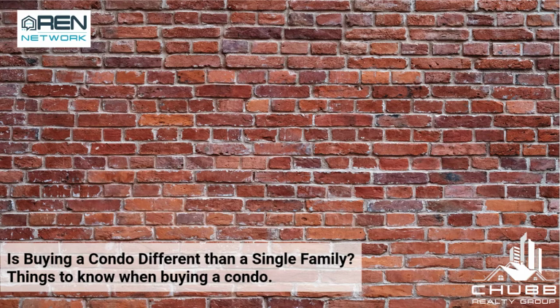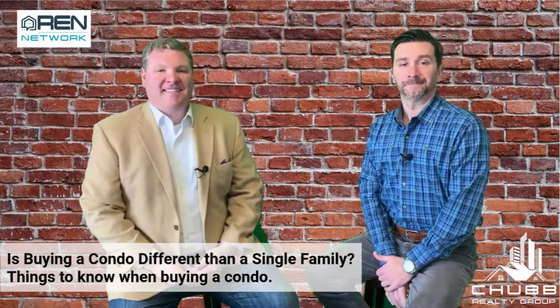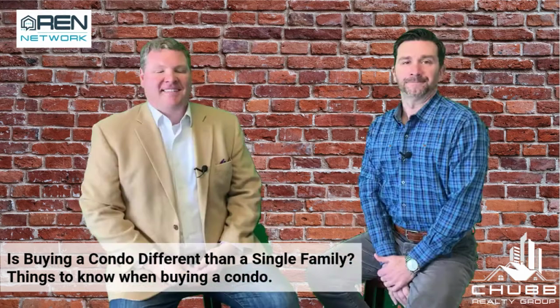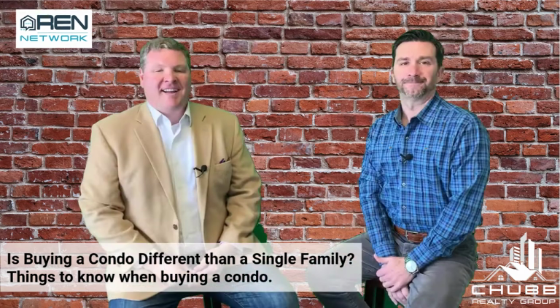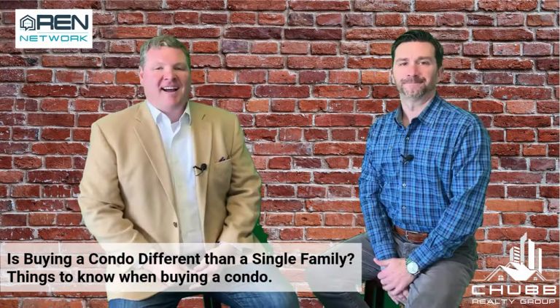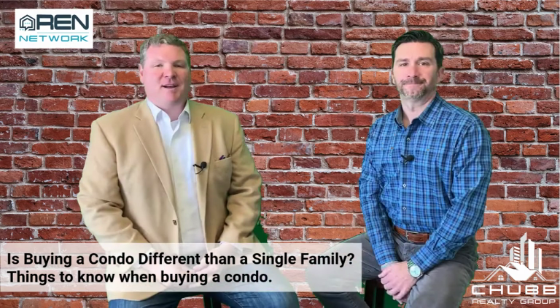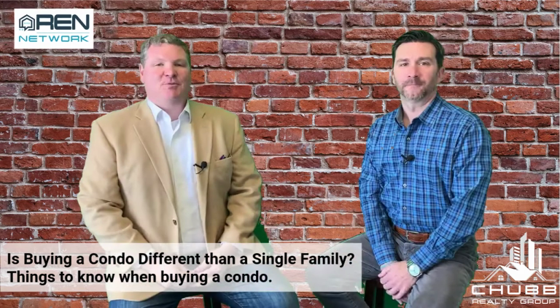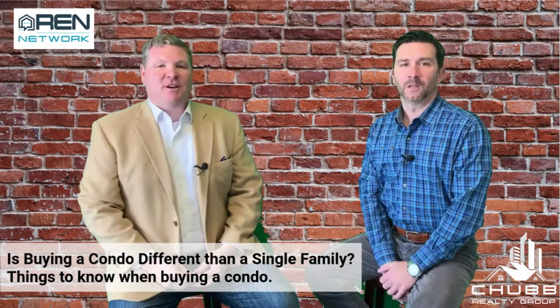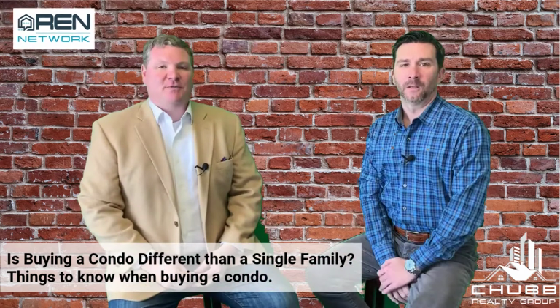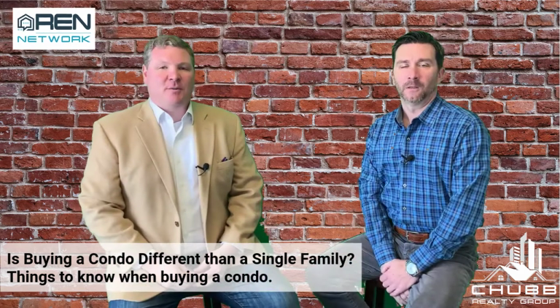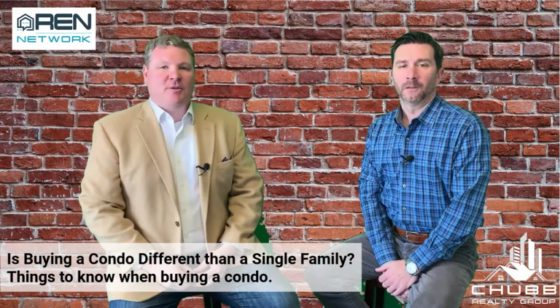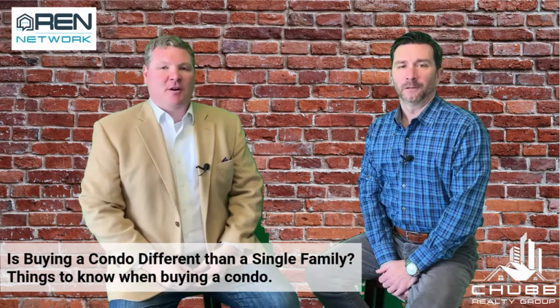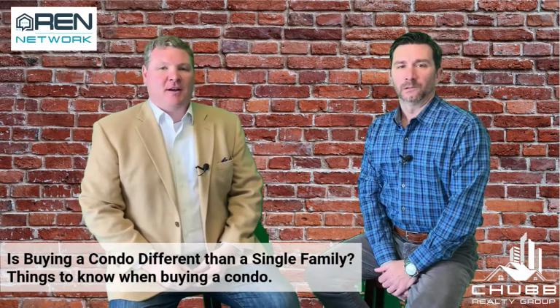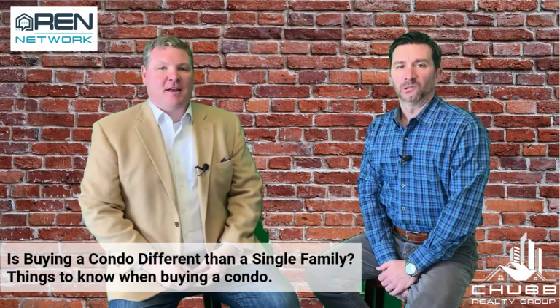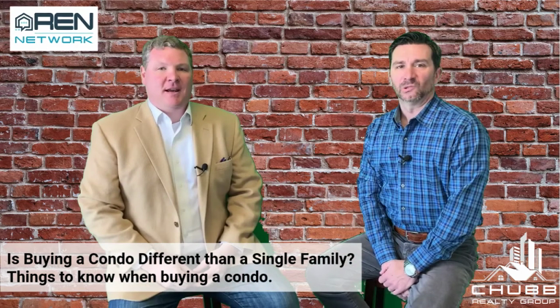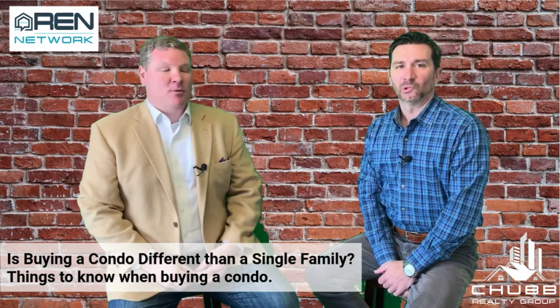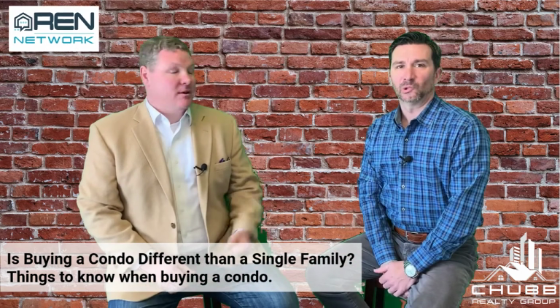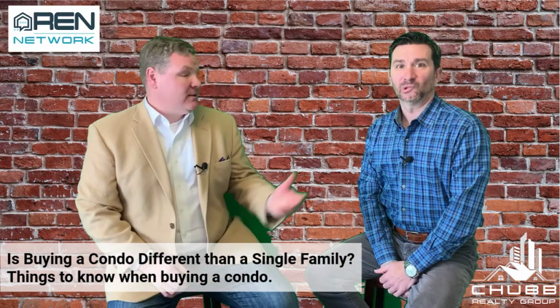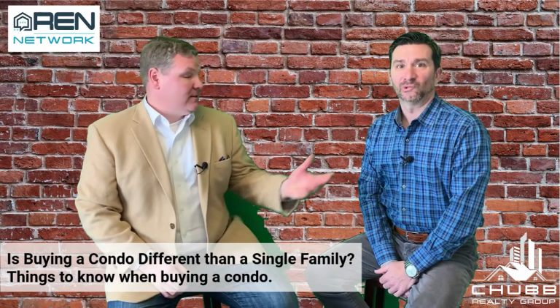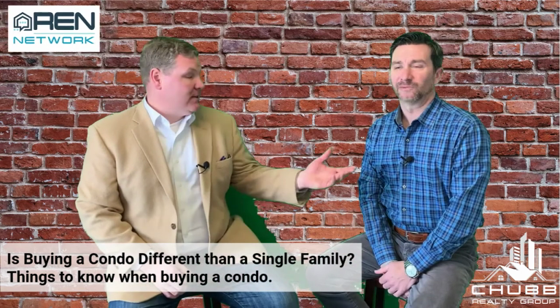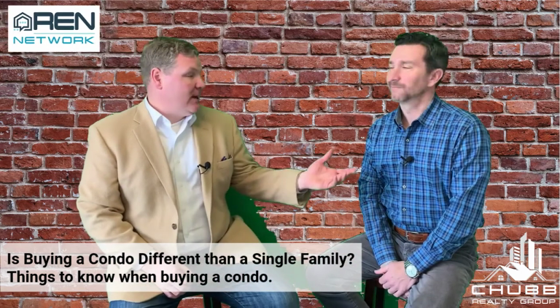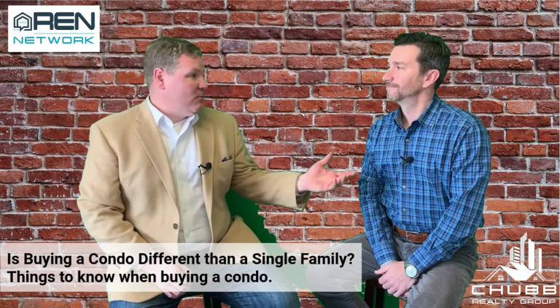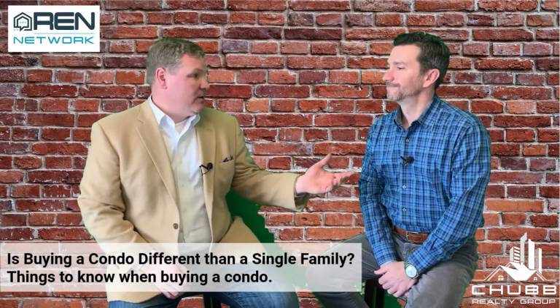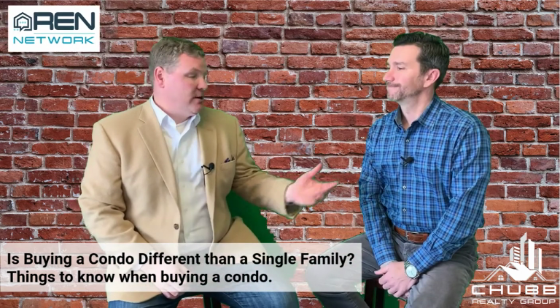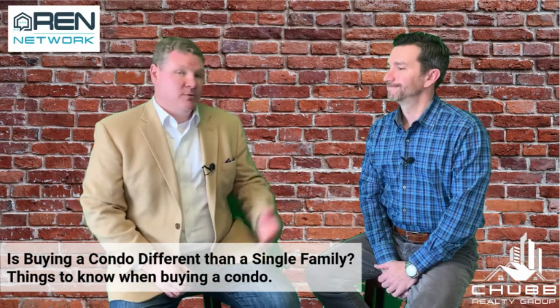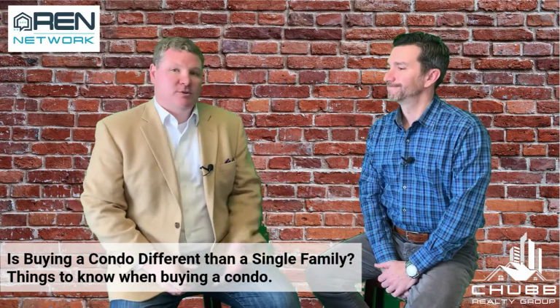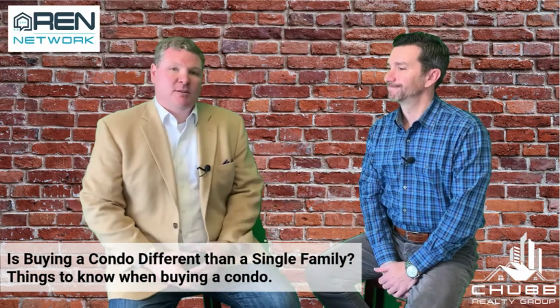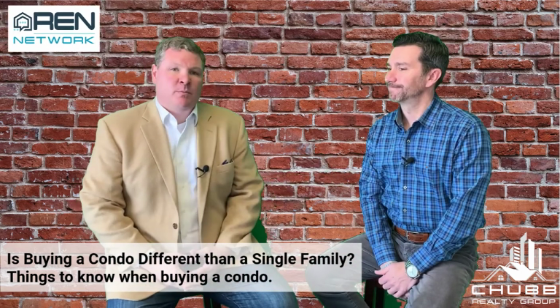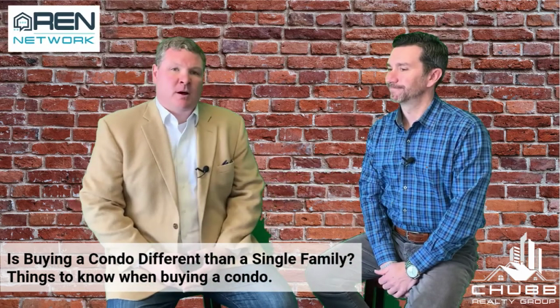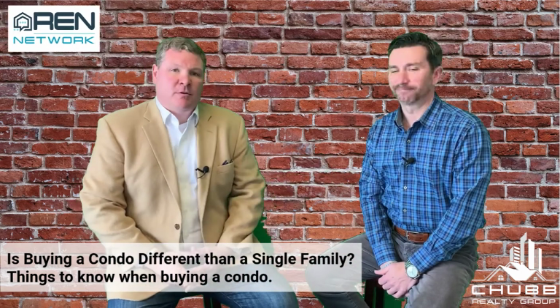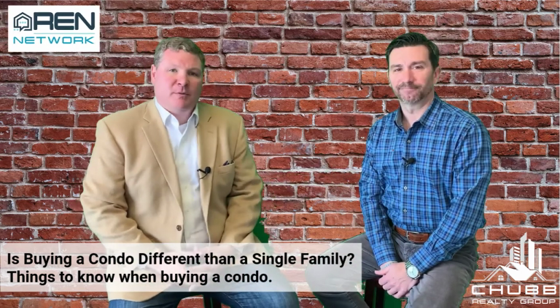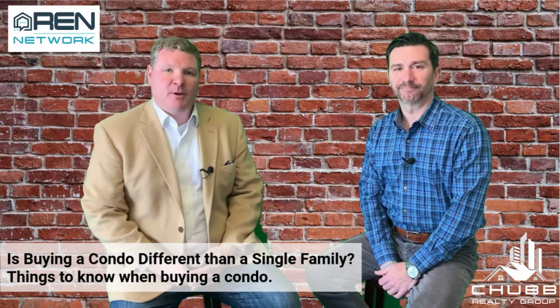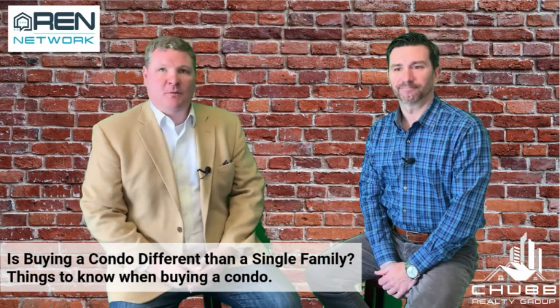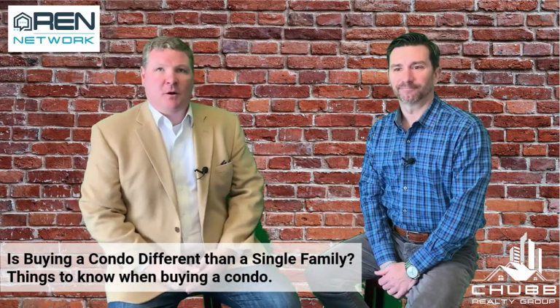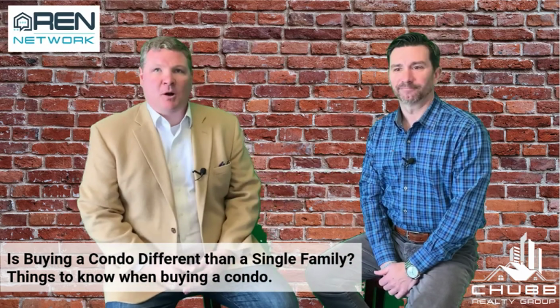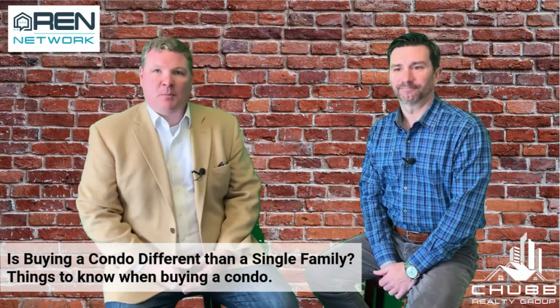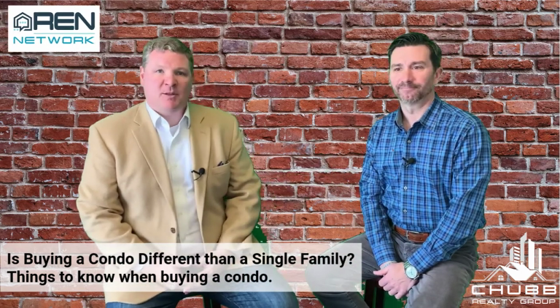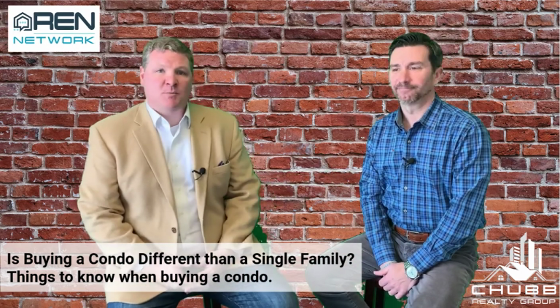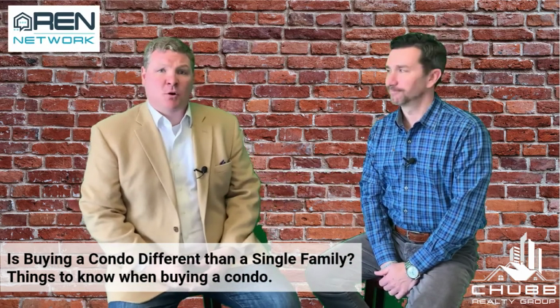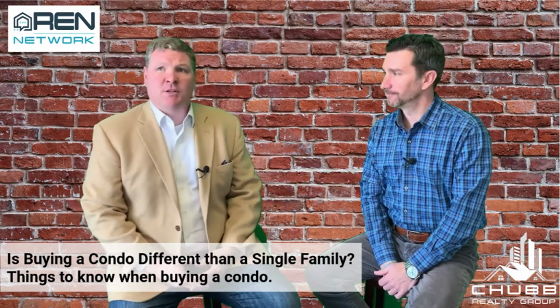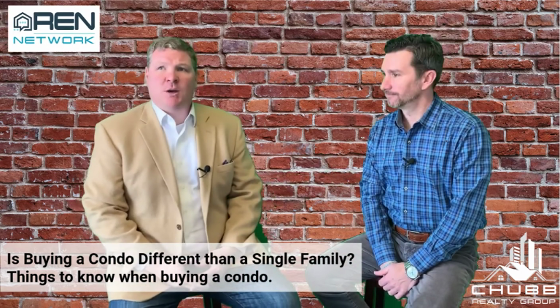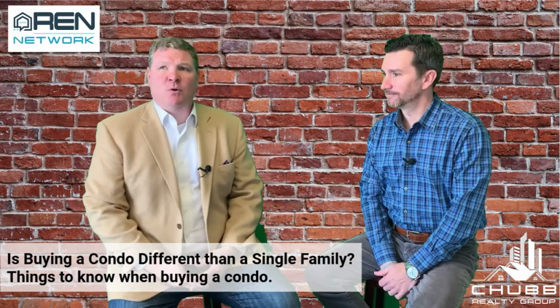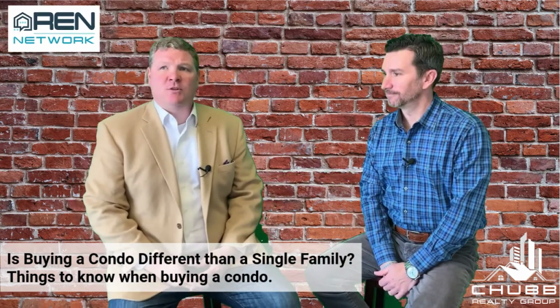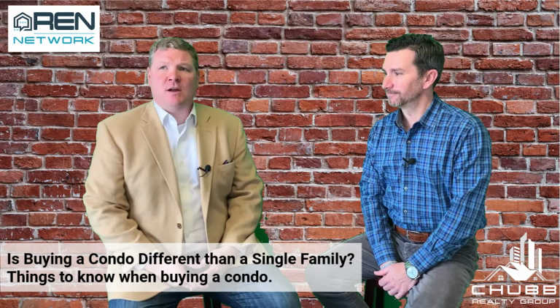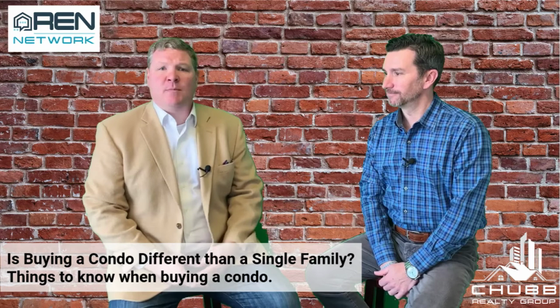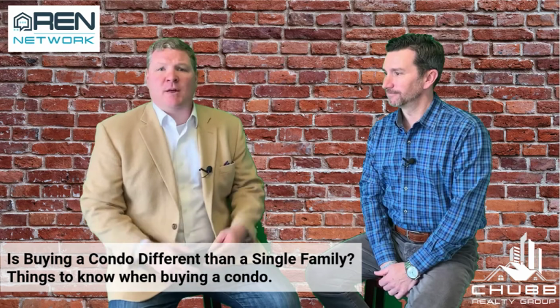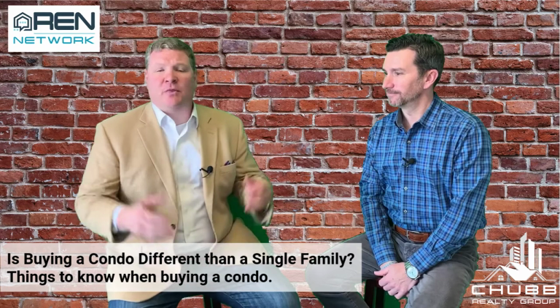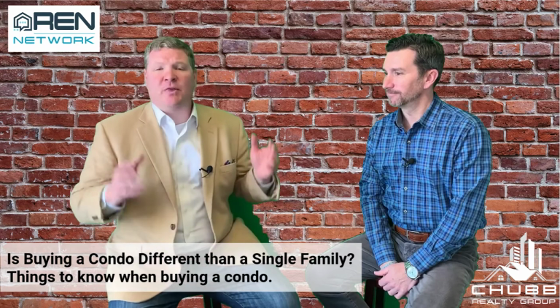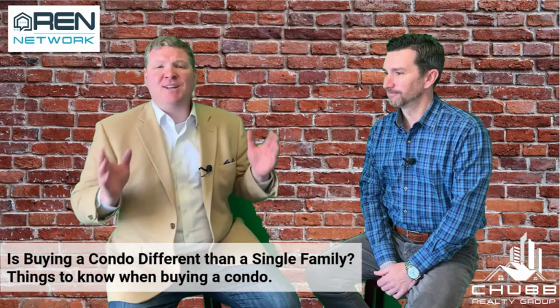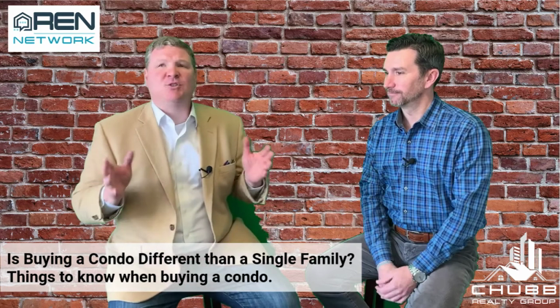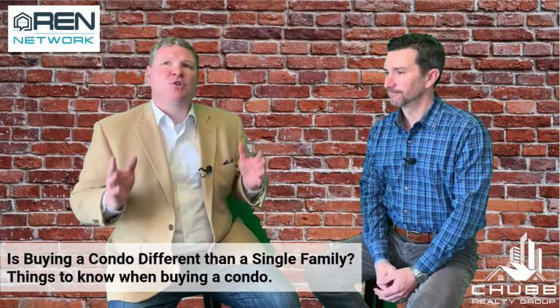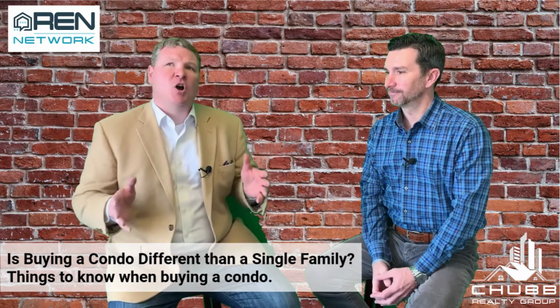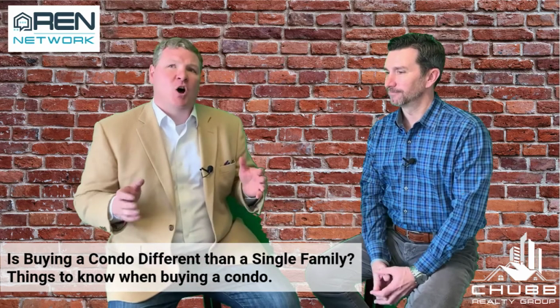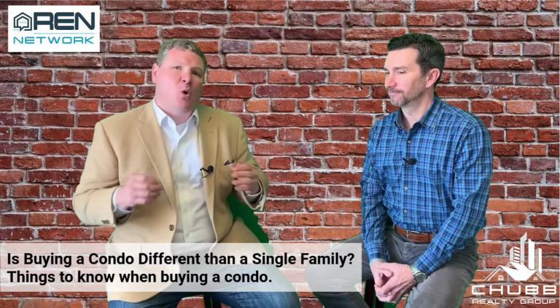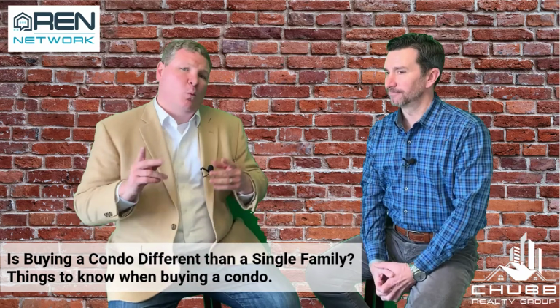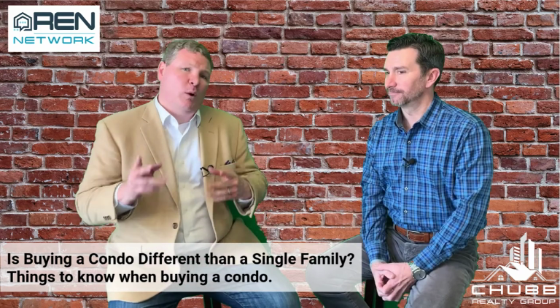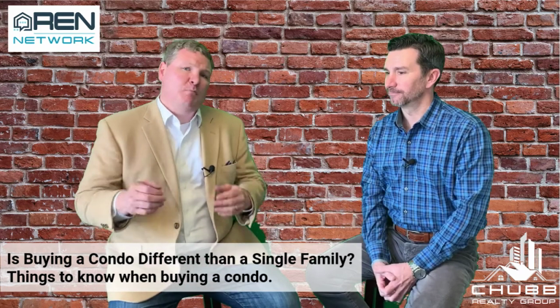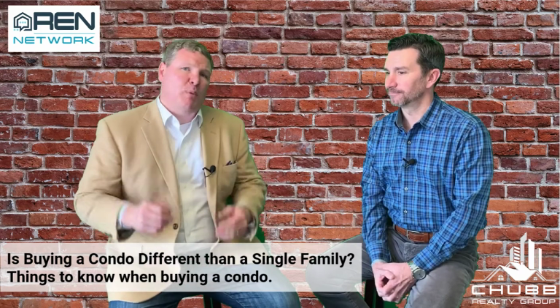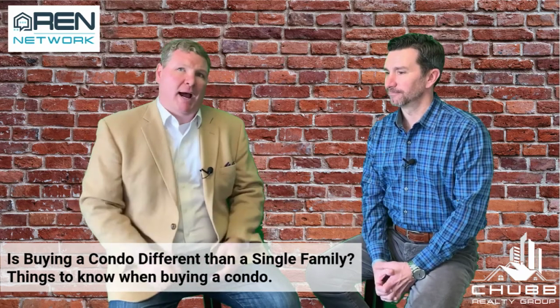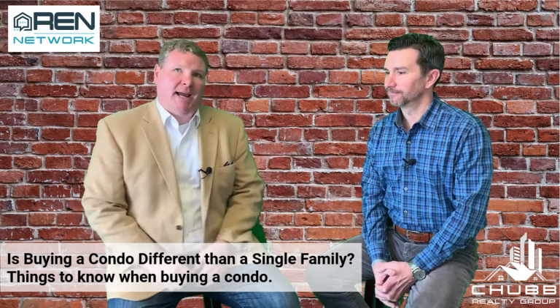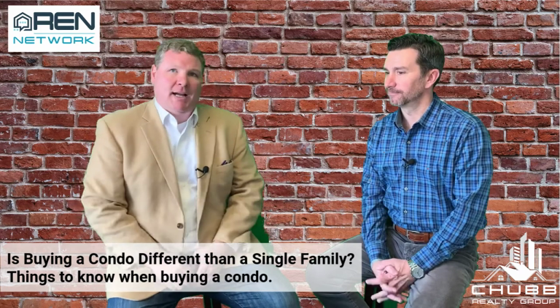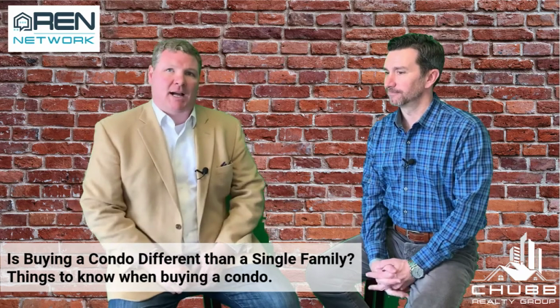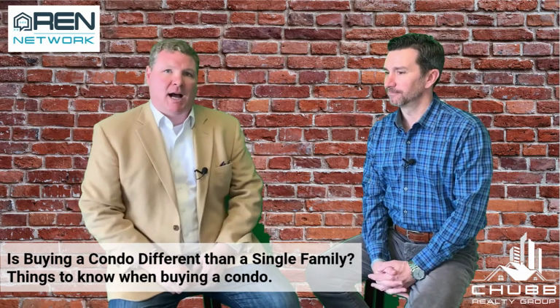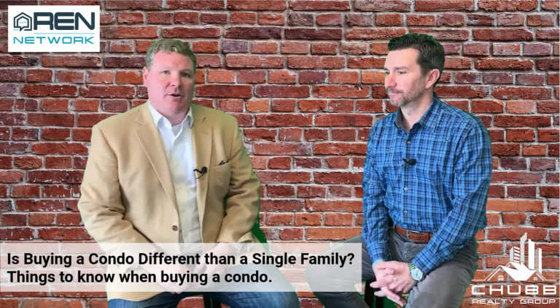Hi, I'm Jeff, Jeff with REN Network. Today we're here with Jason Bonarigo of RMS Mortgage, and we're talking about things to know when buying a condo.